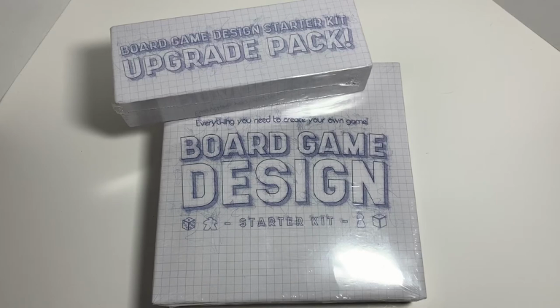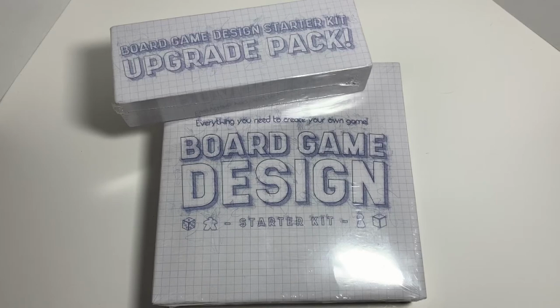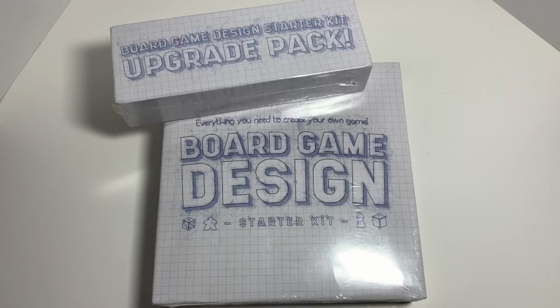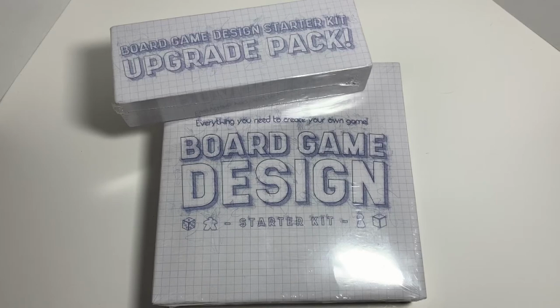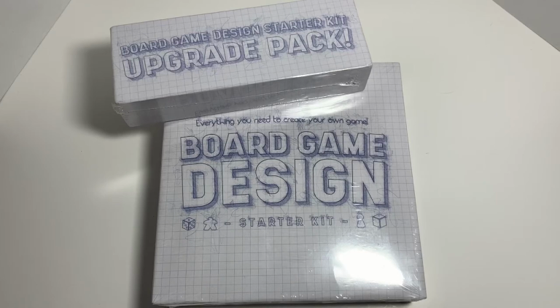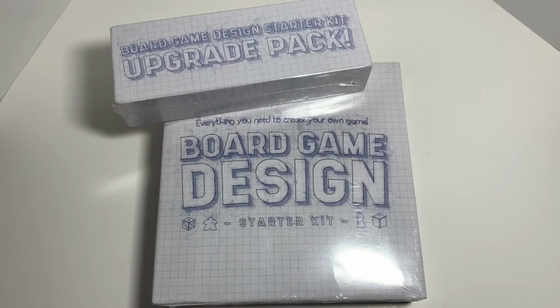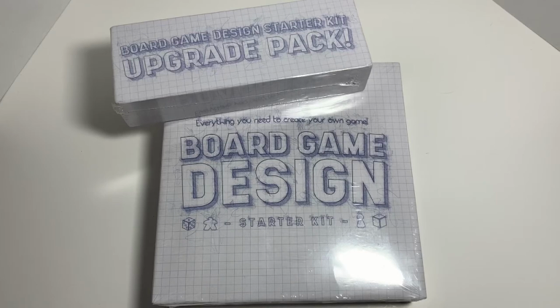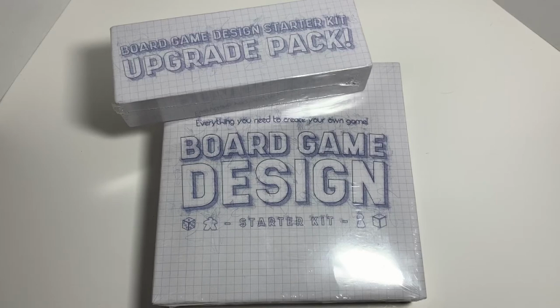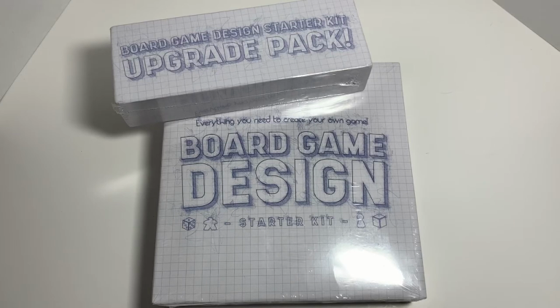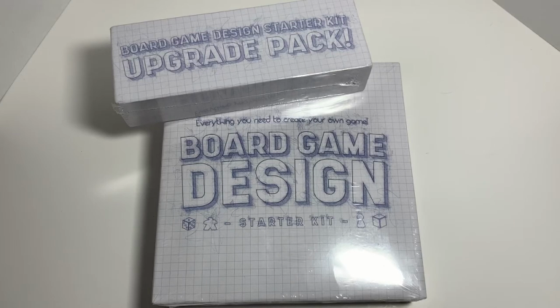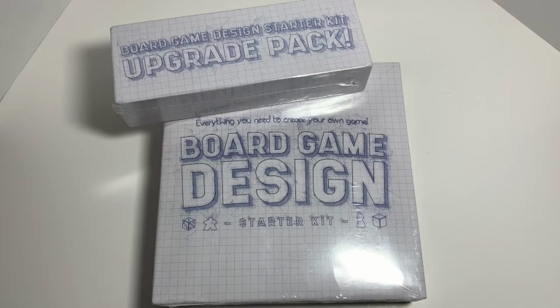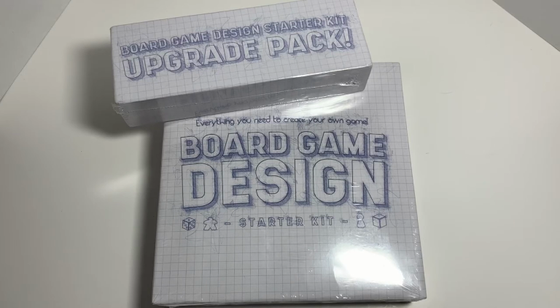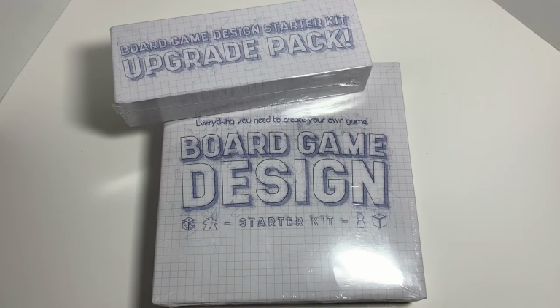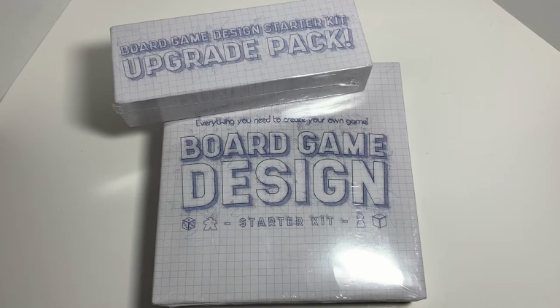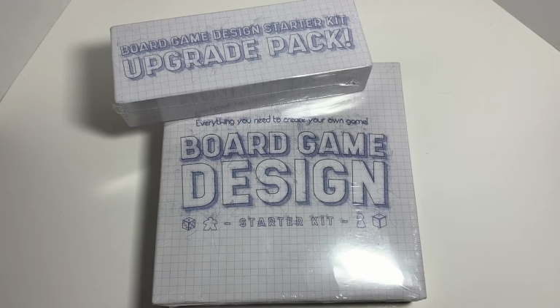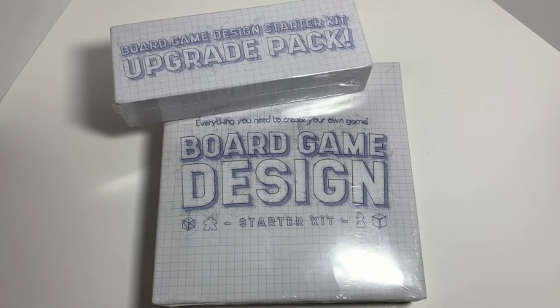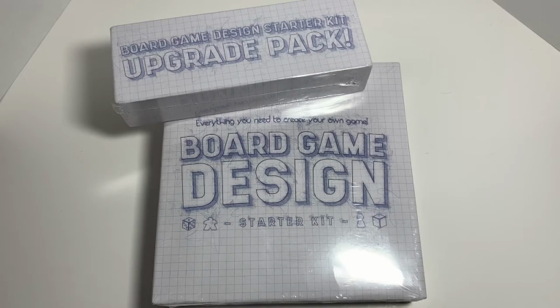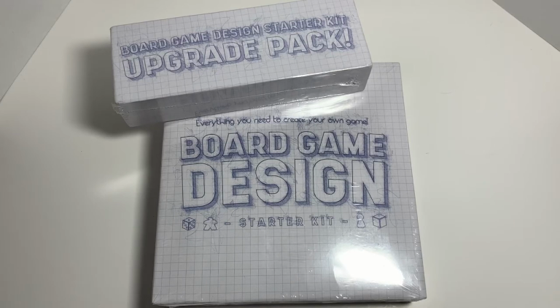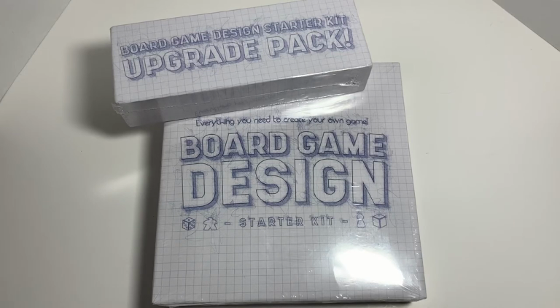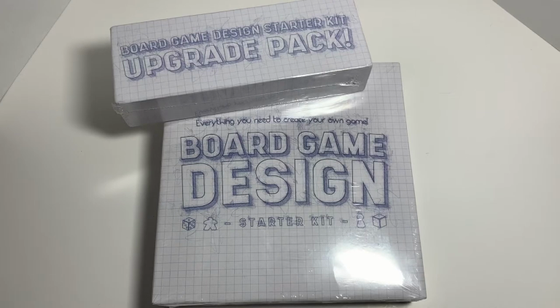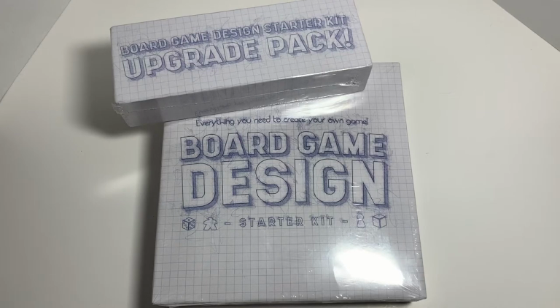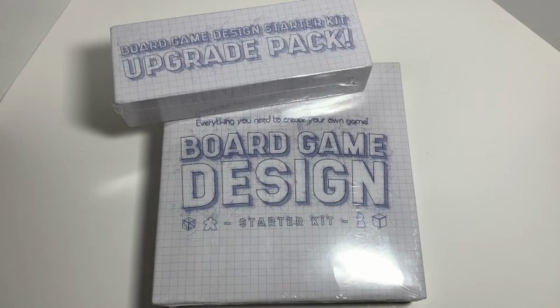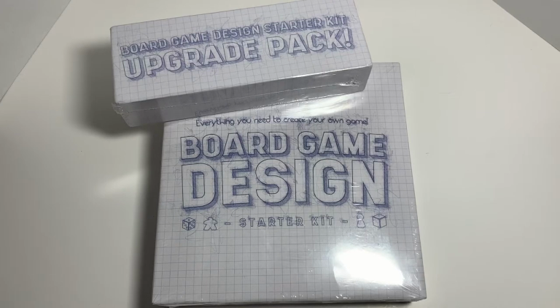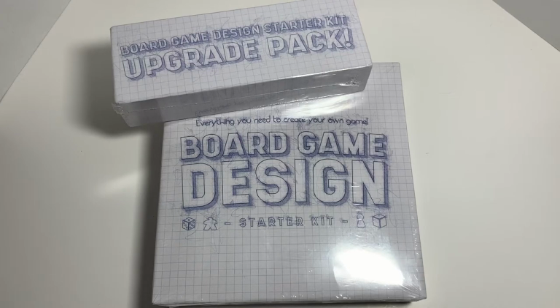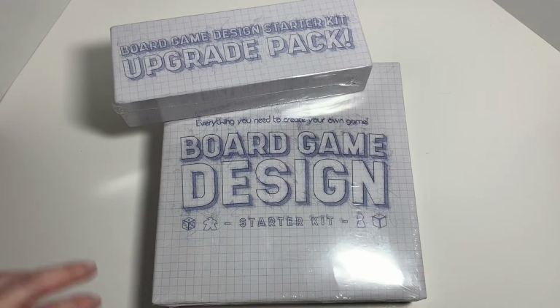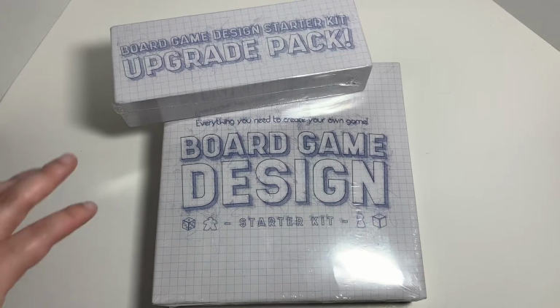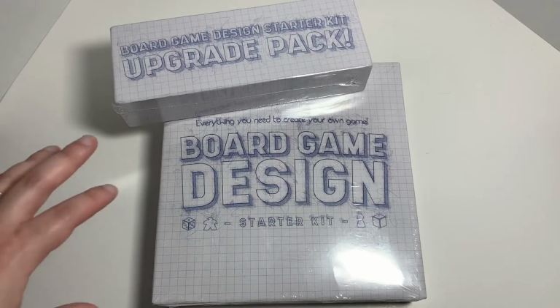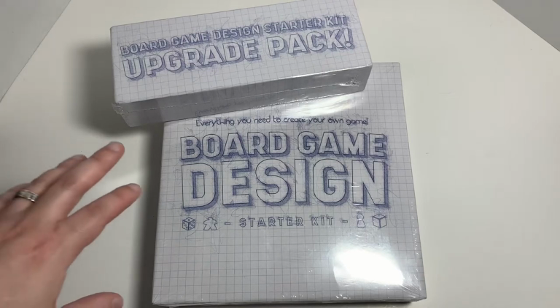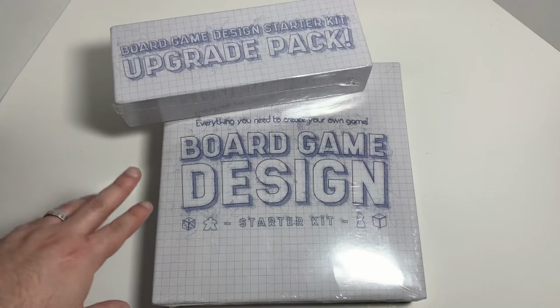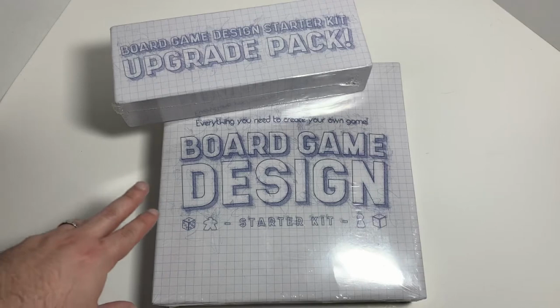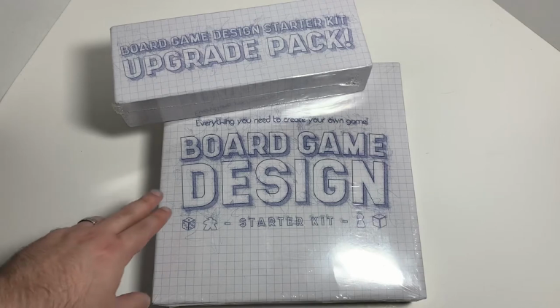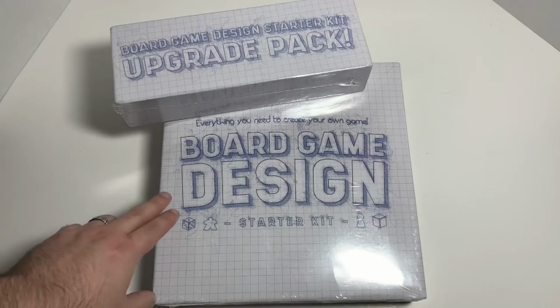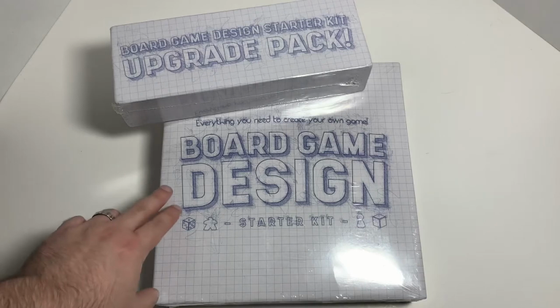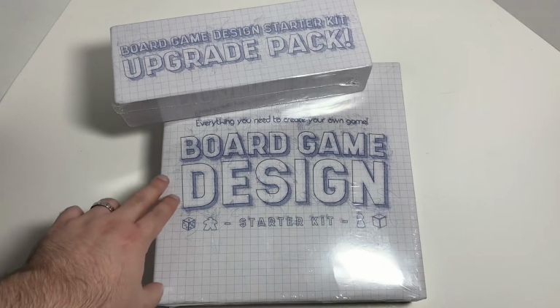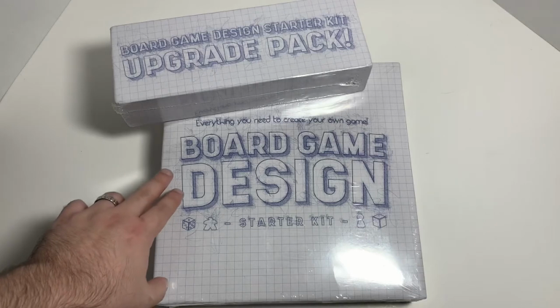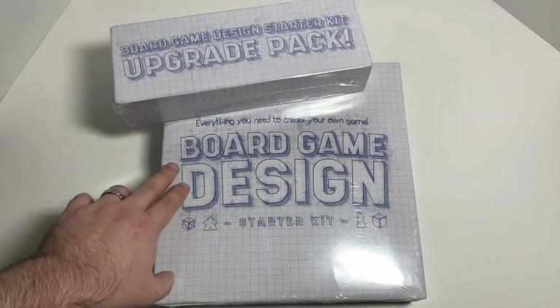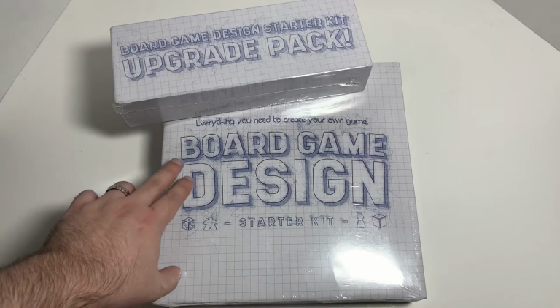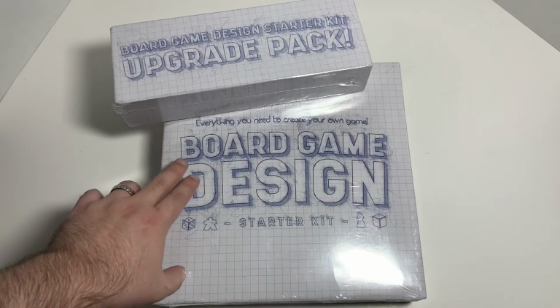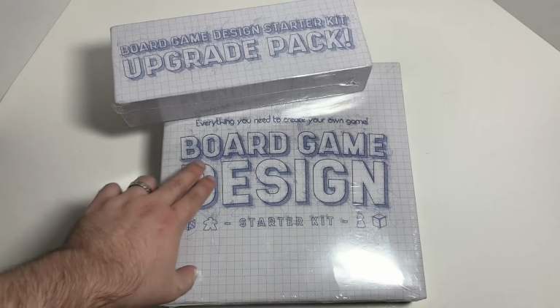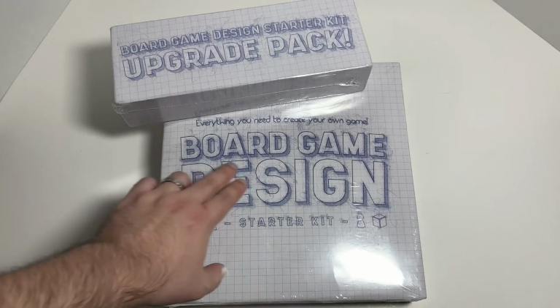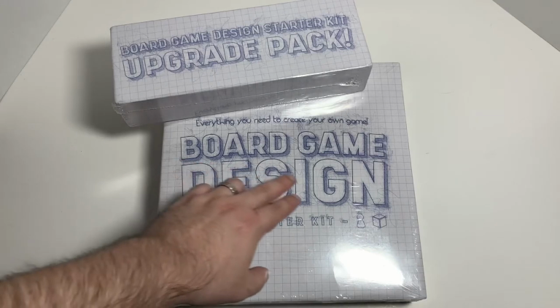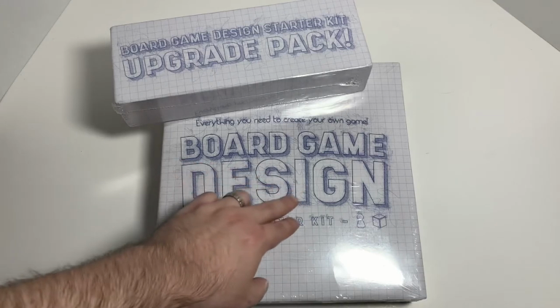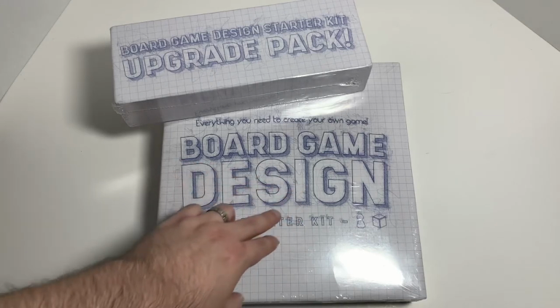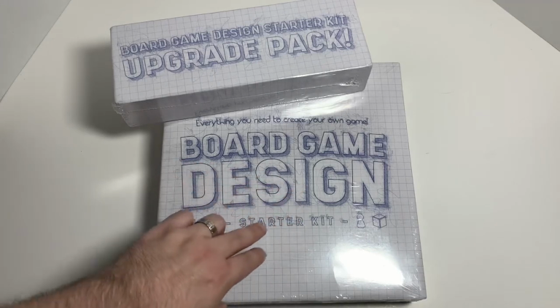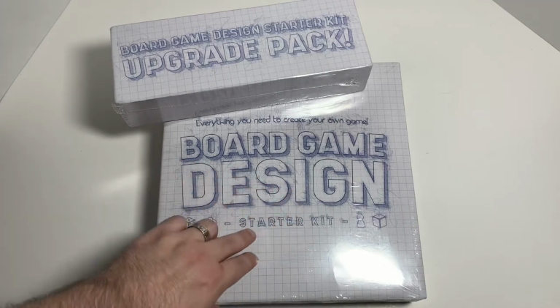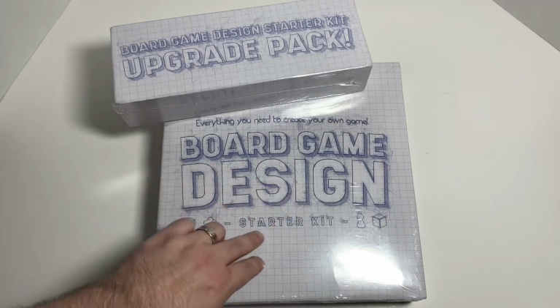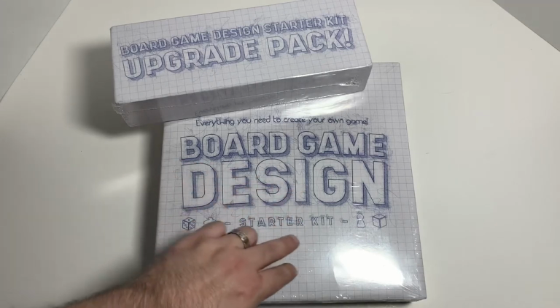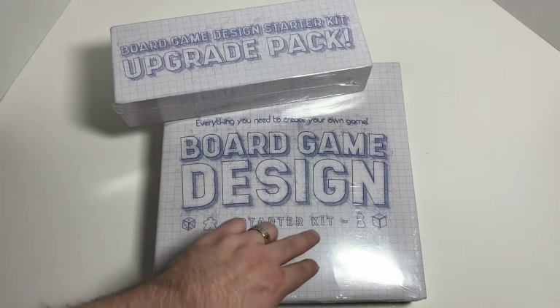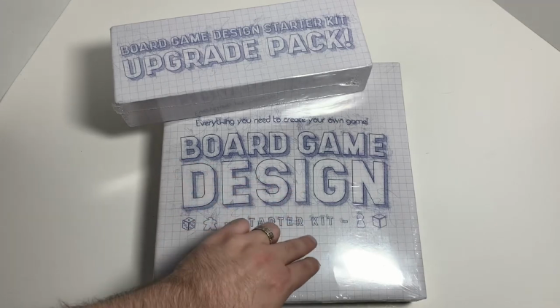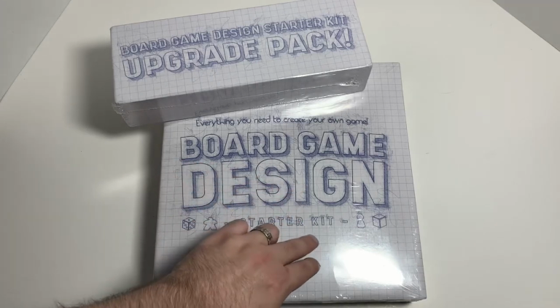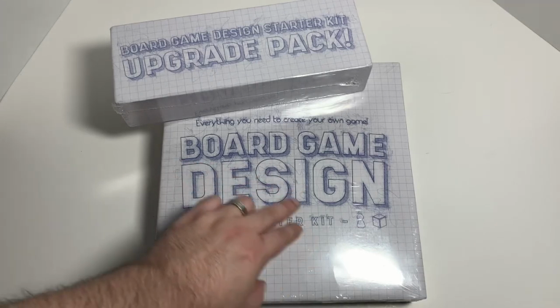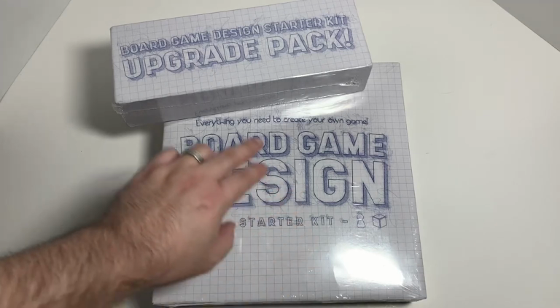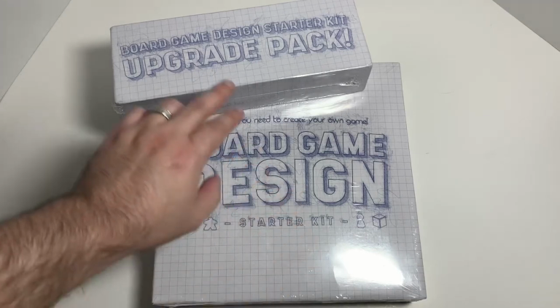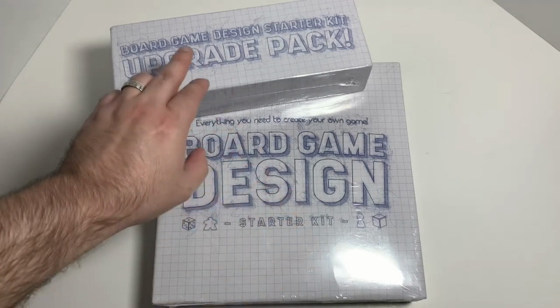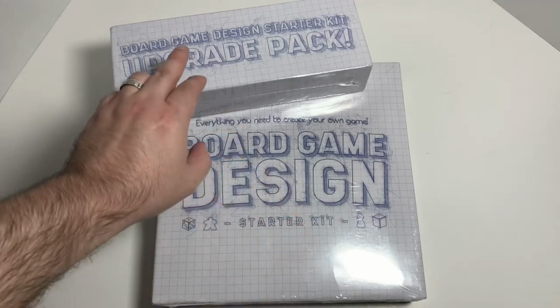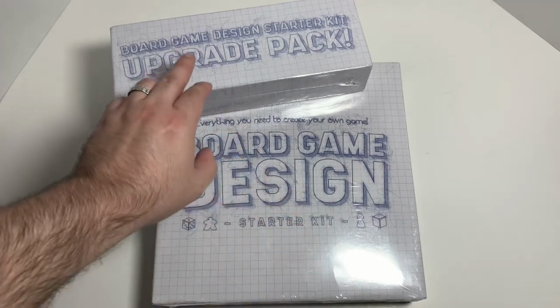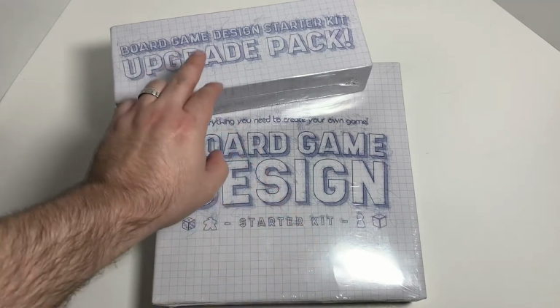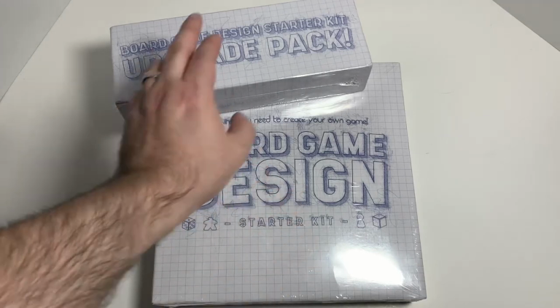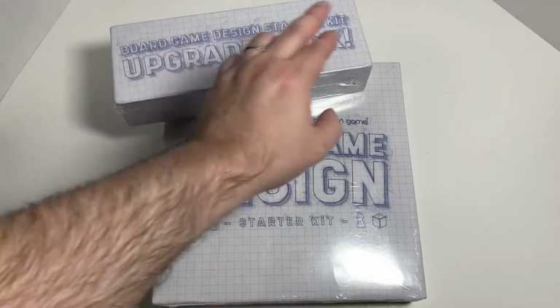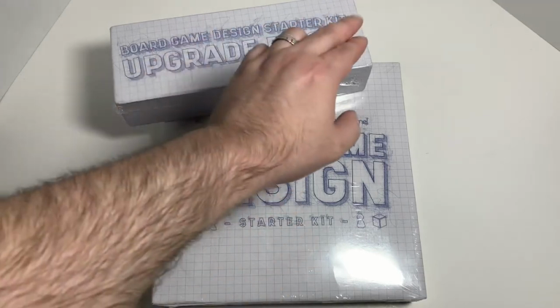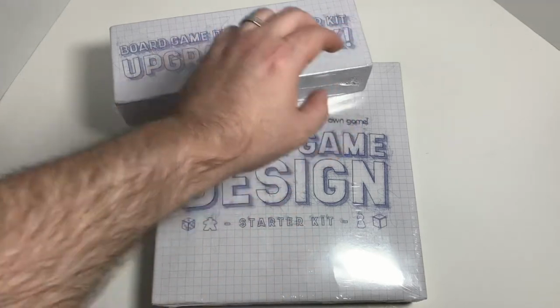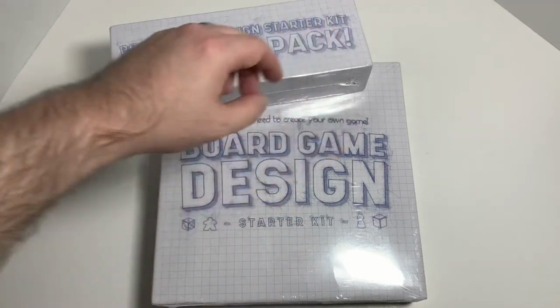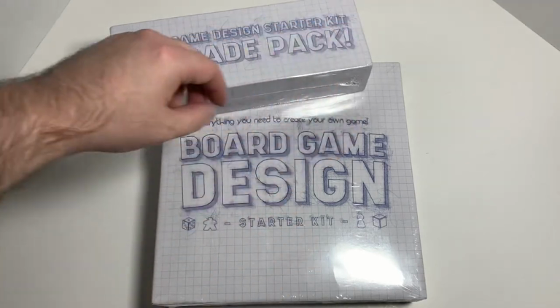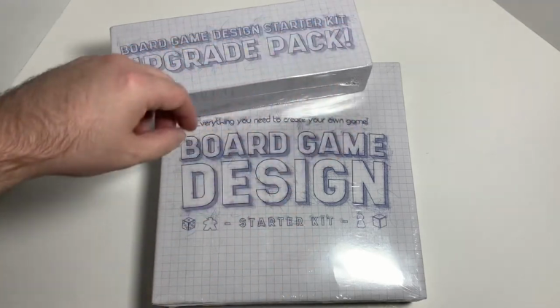Hello and welcome back. Today we are going to be unboxing this board game design starter kit as well as the upgrade pack.